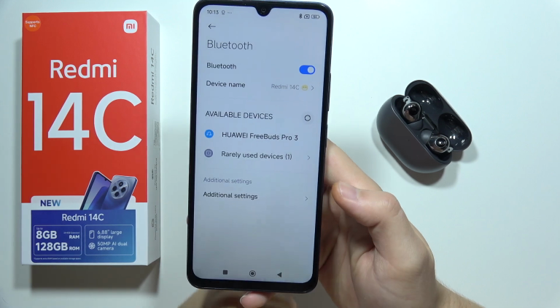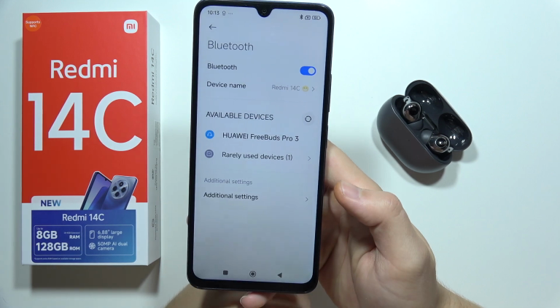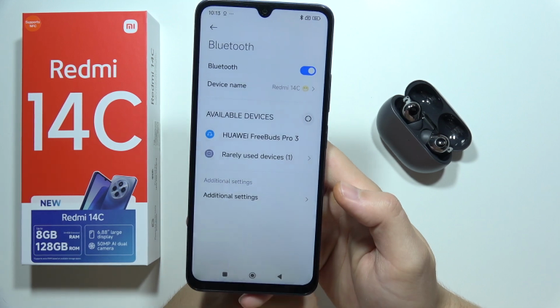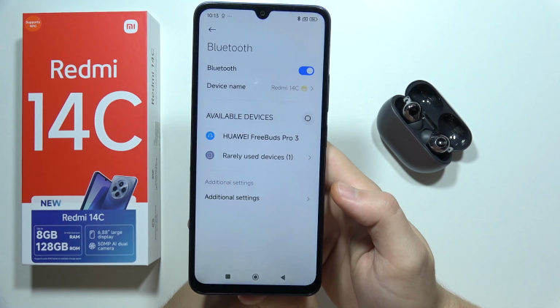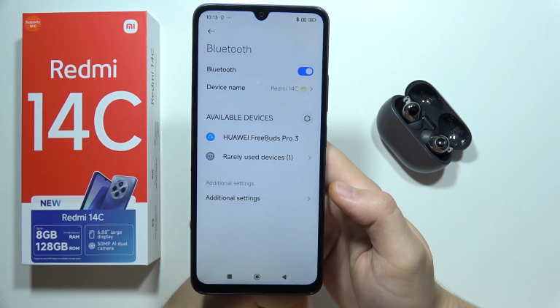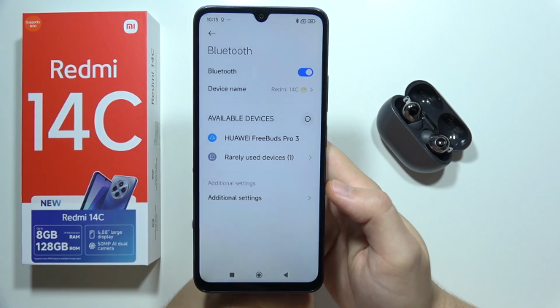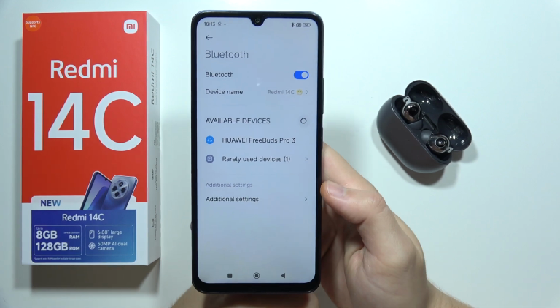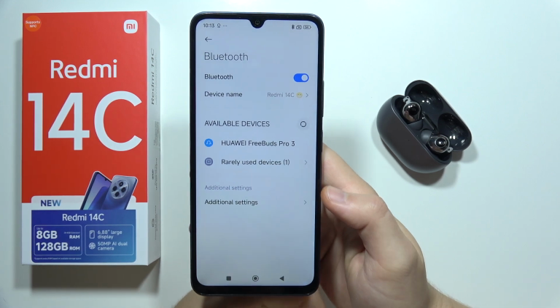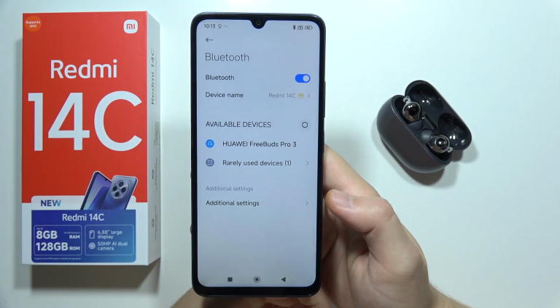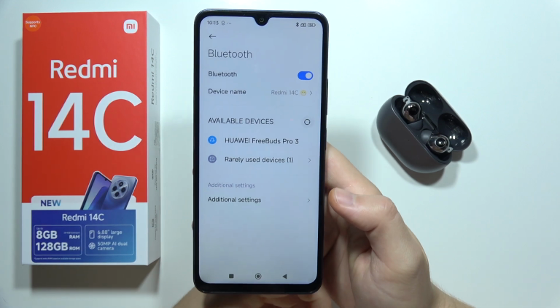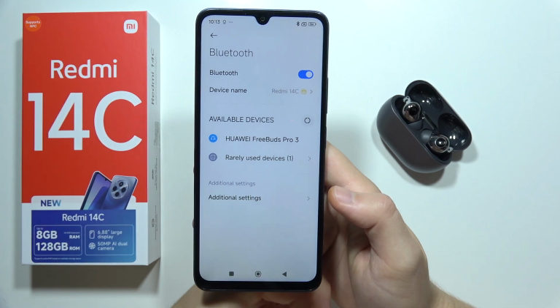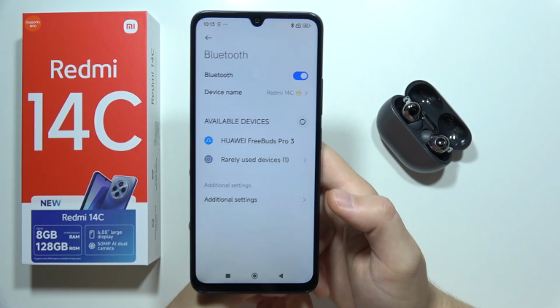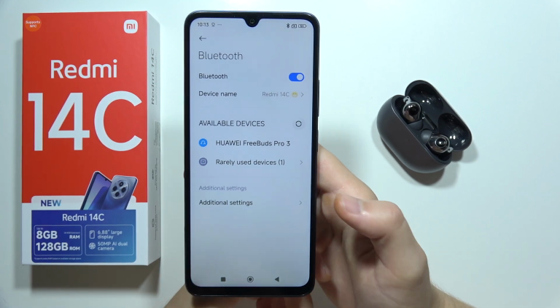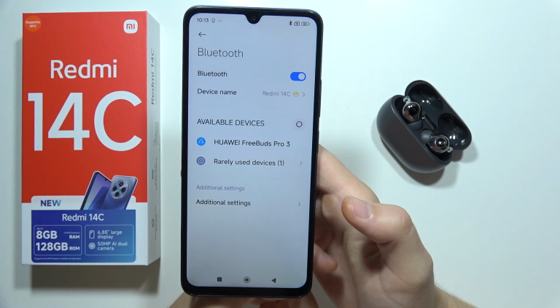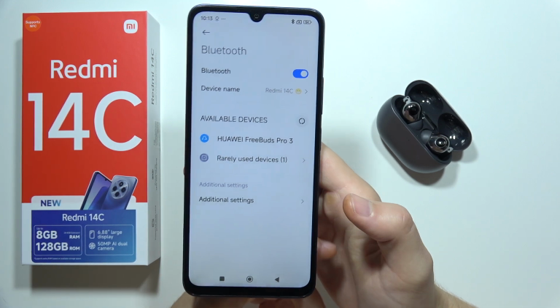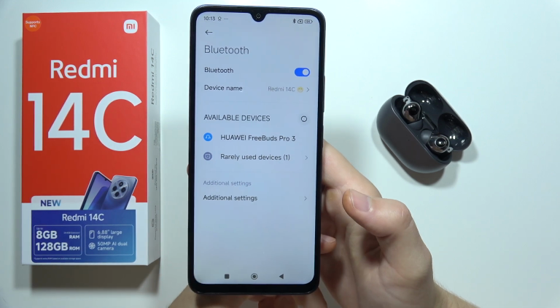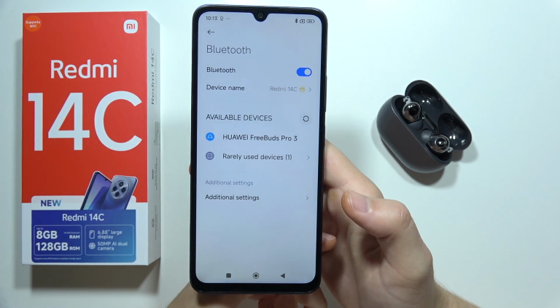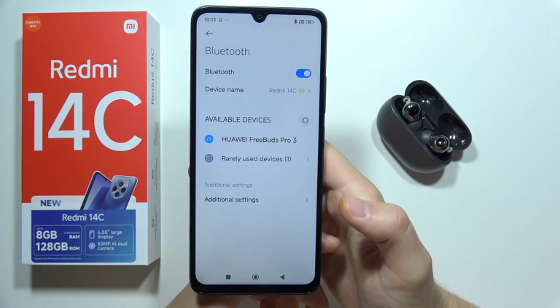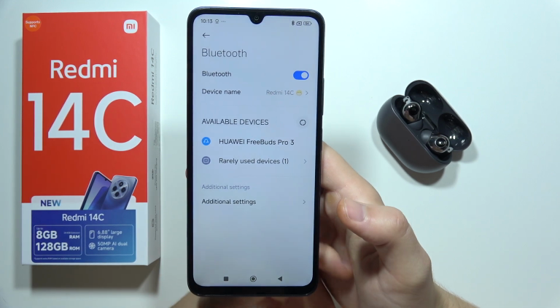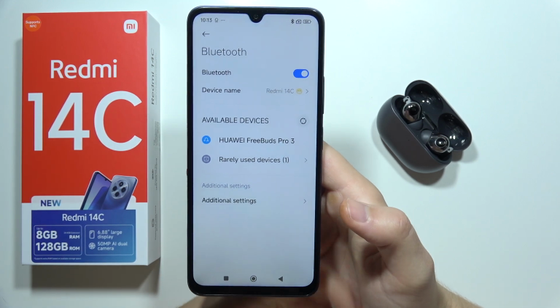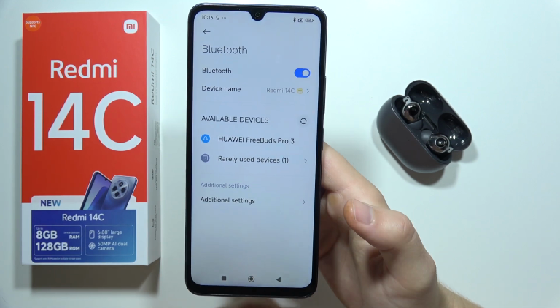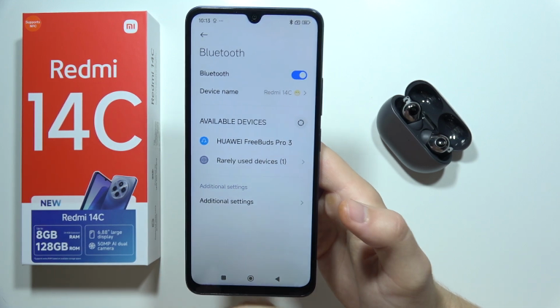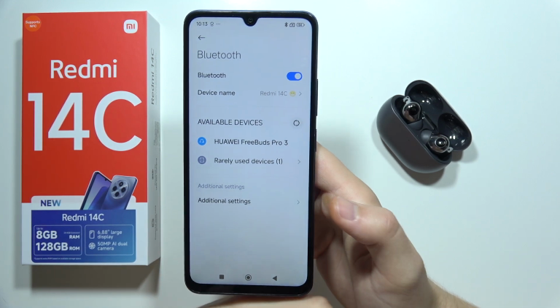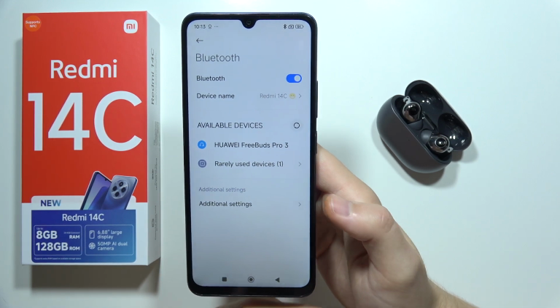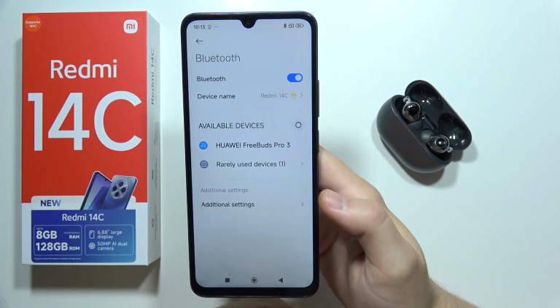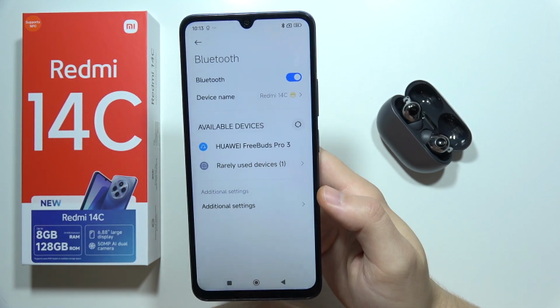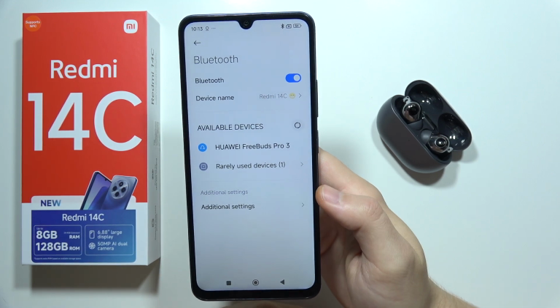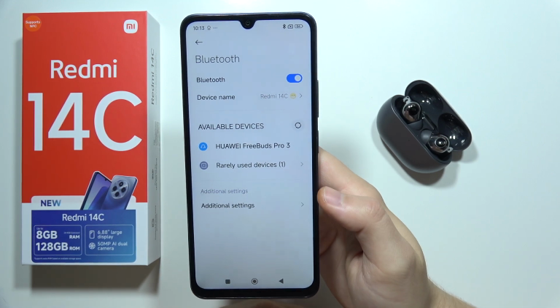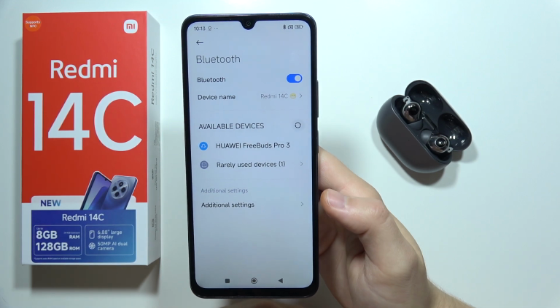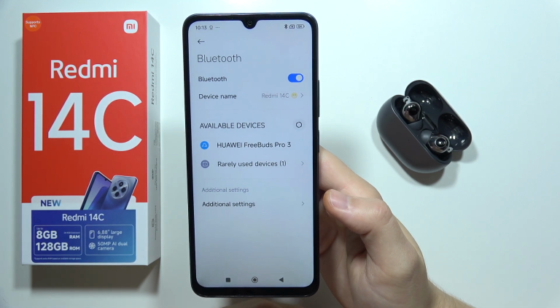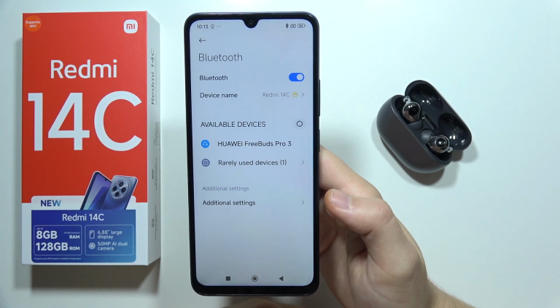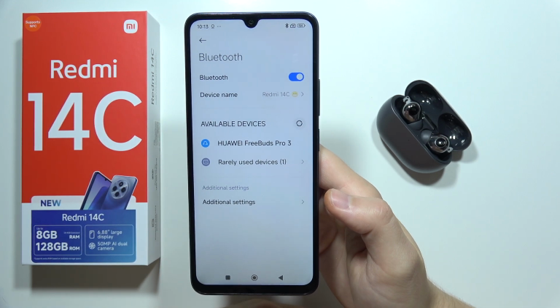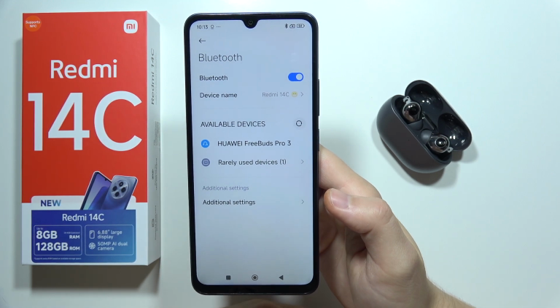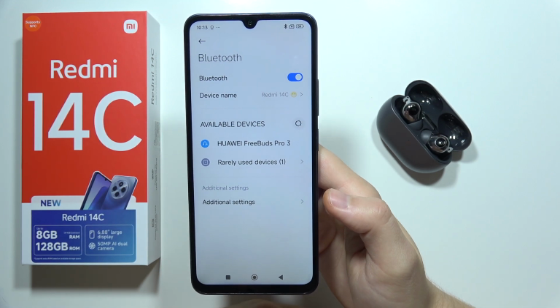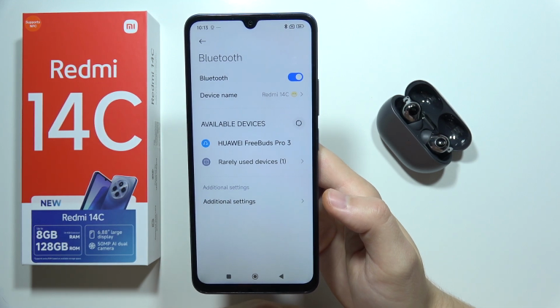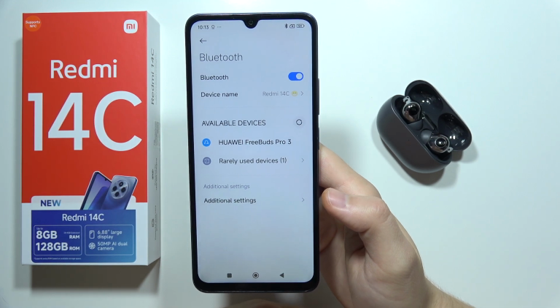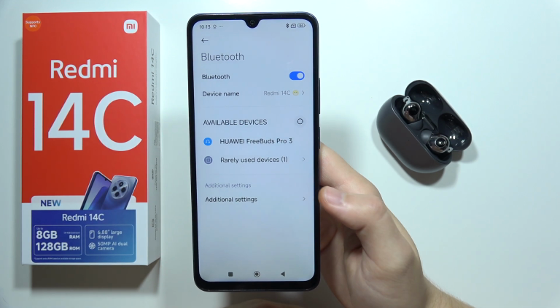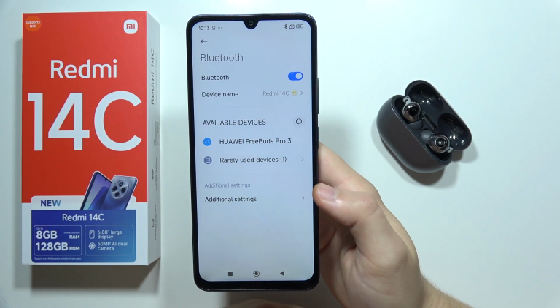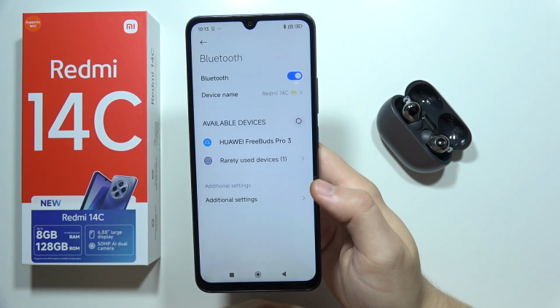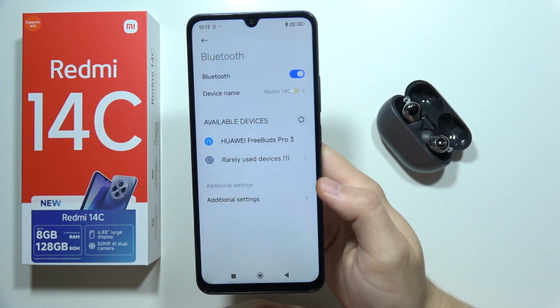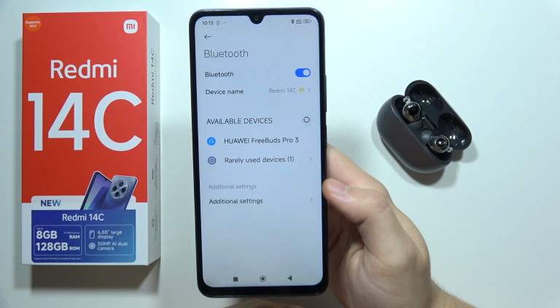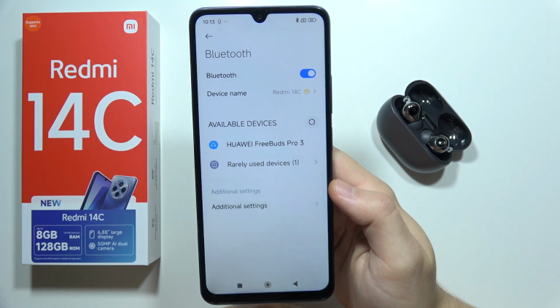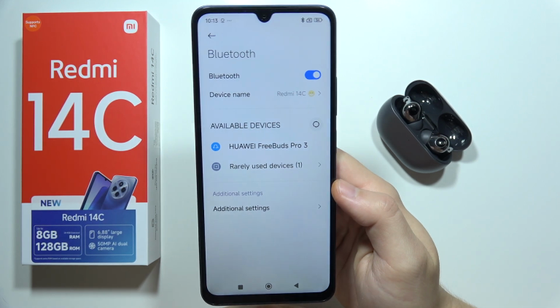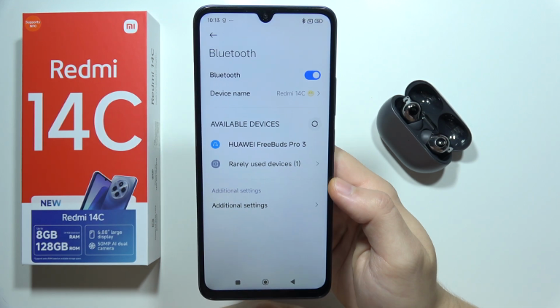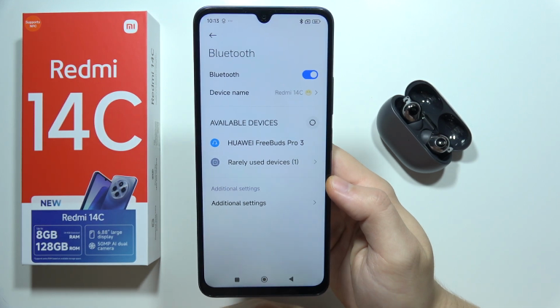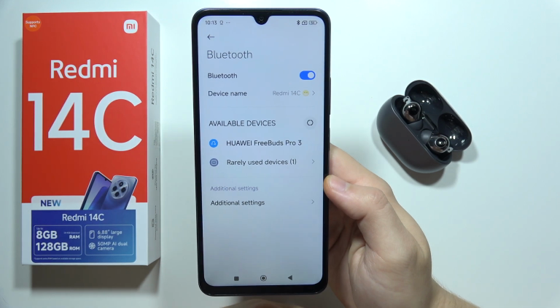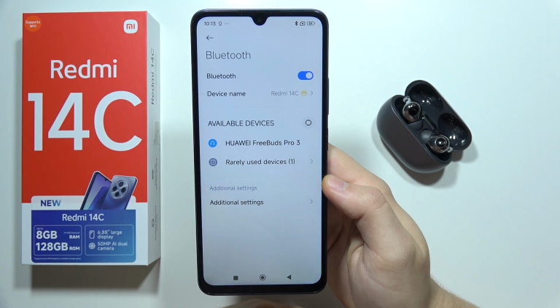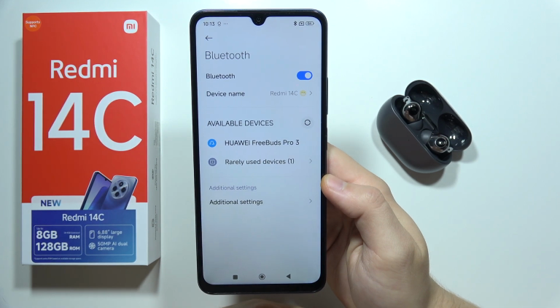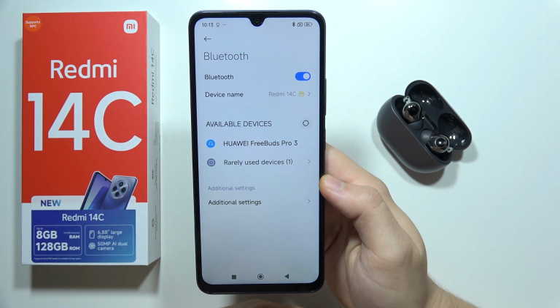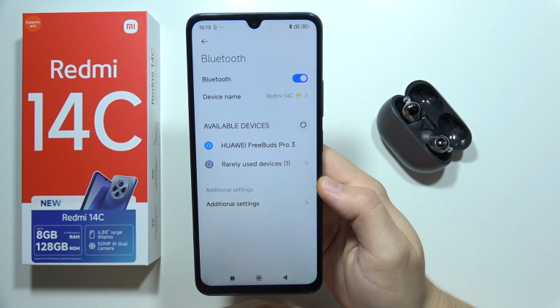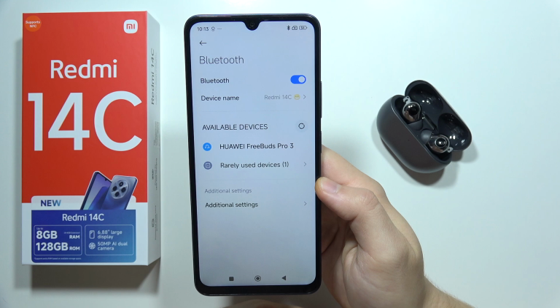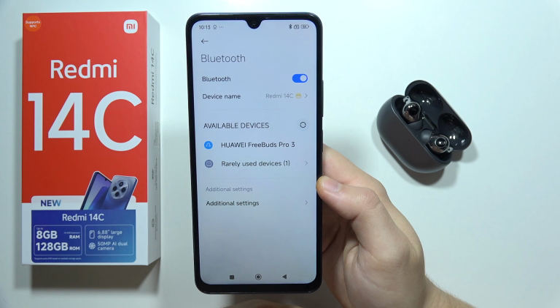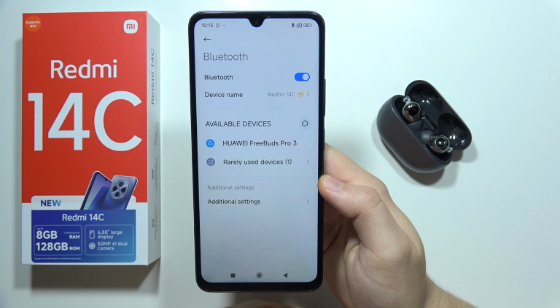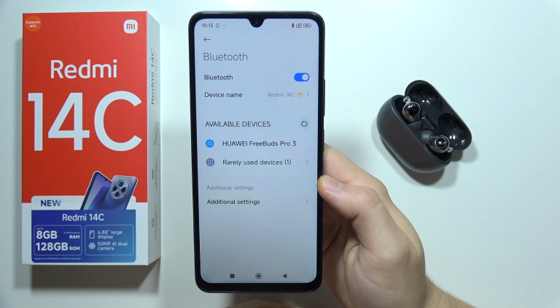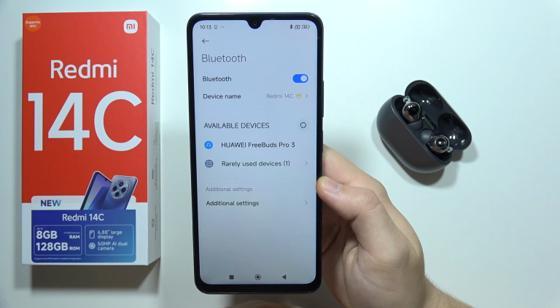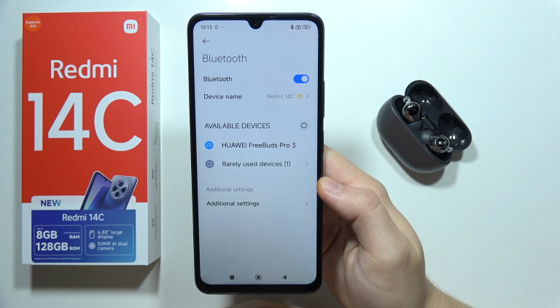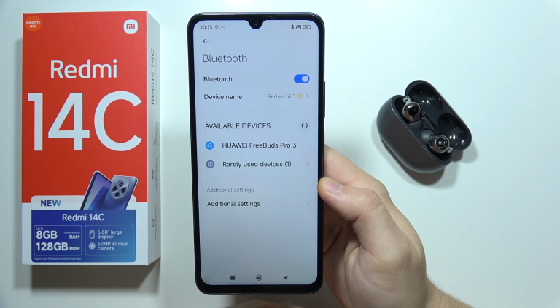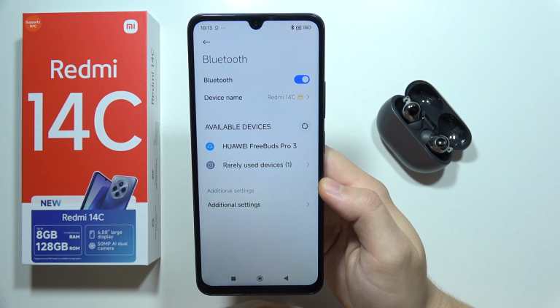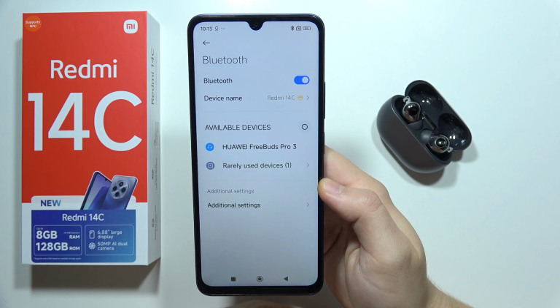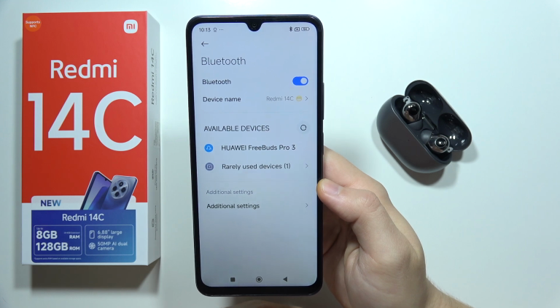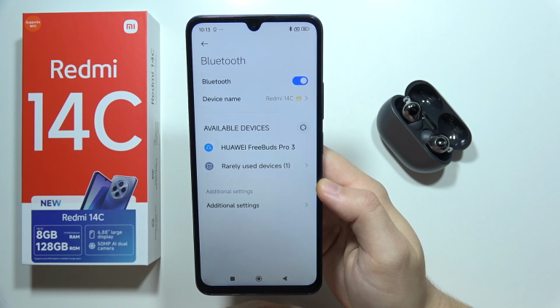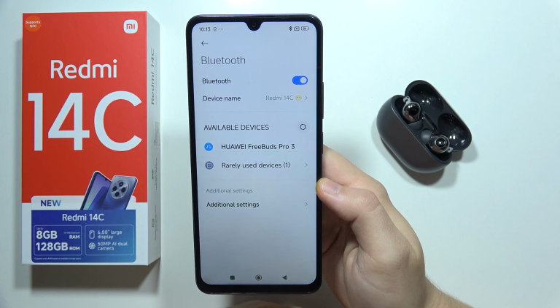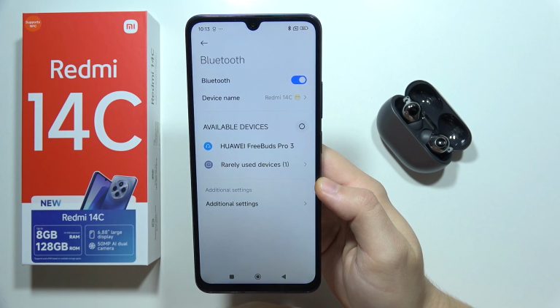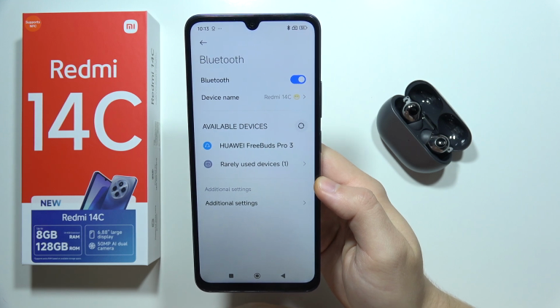Hey, if you cannot connect your earbuds or headphones into your Redmi 14C, then let me show you a few tips on how you can fix this.